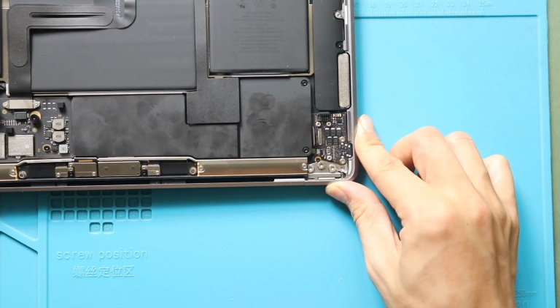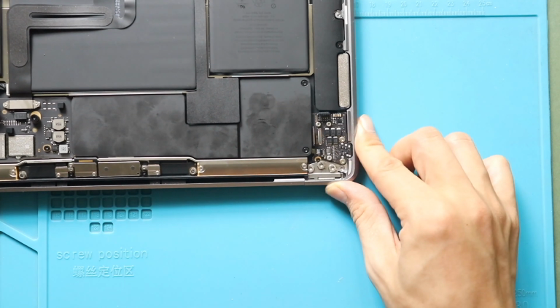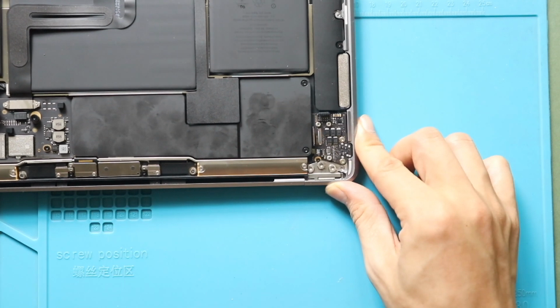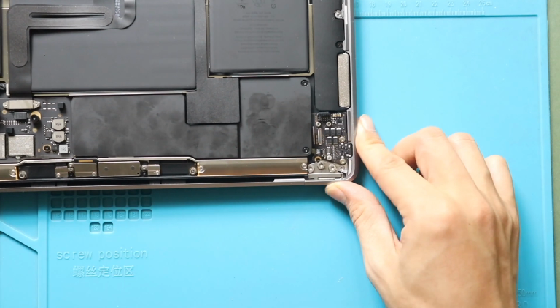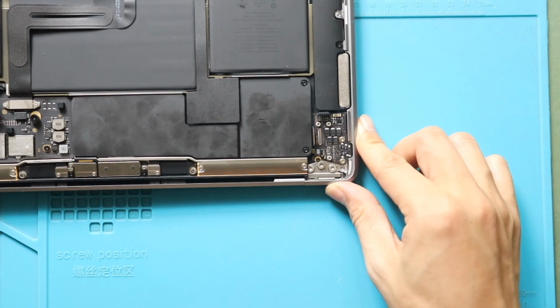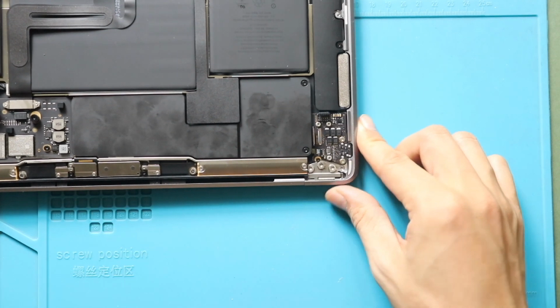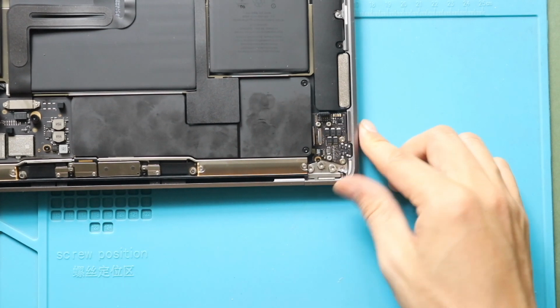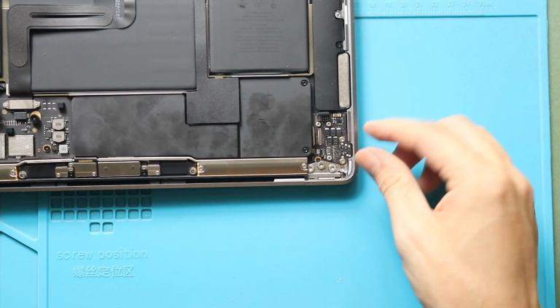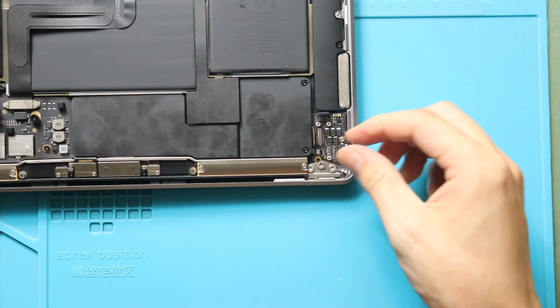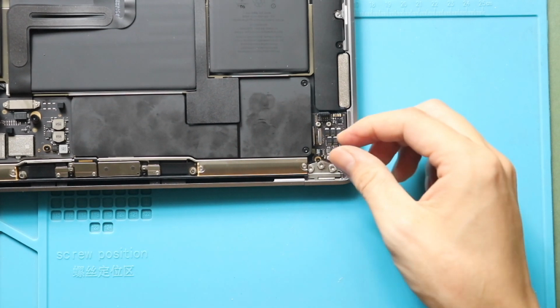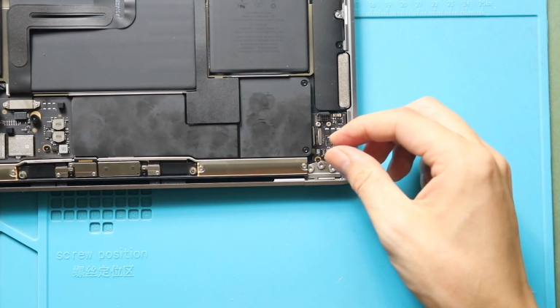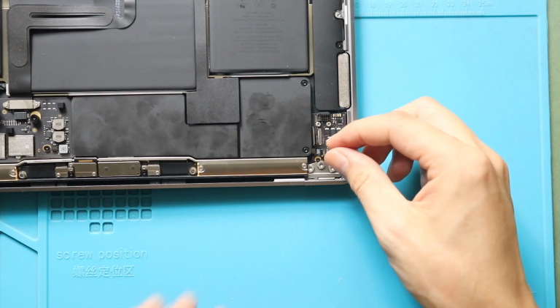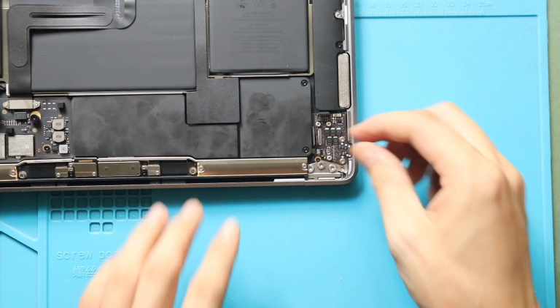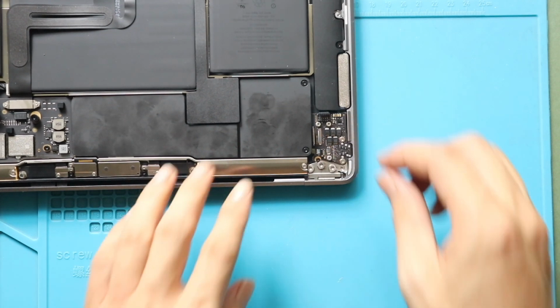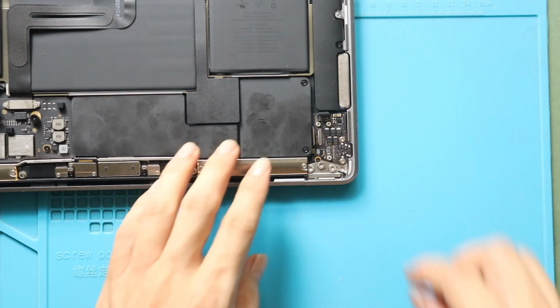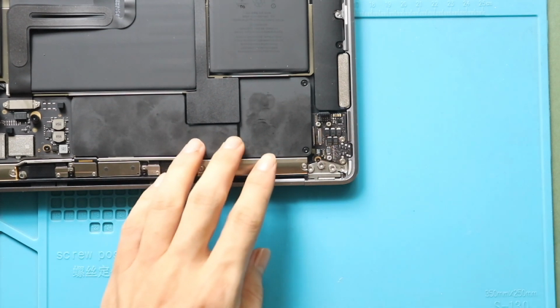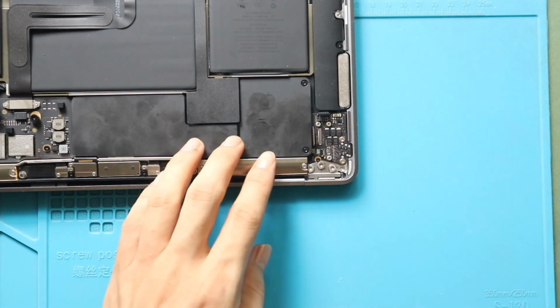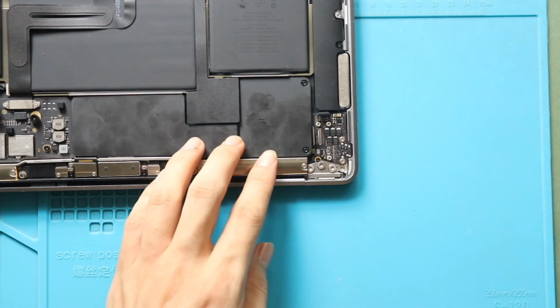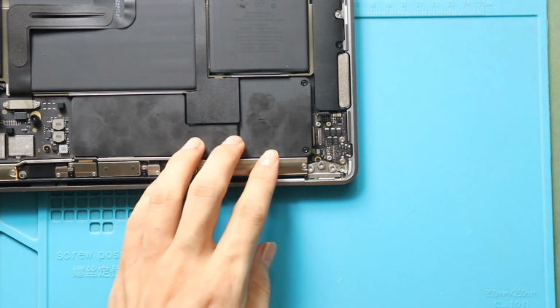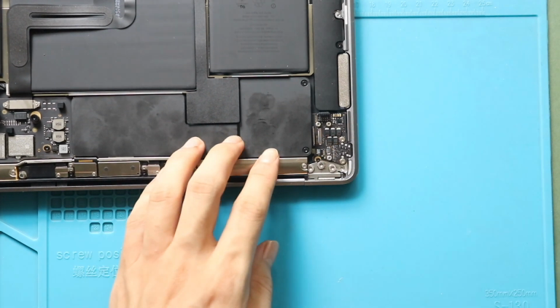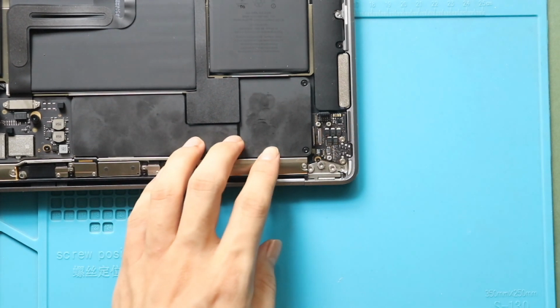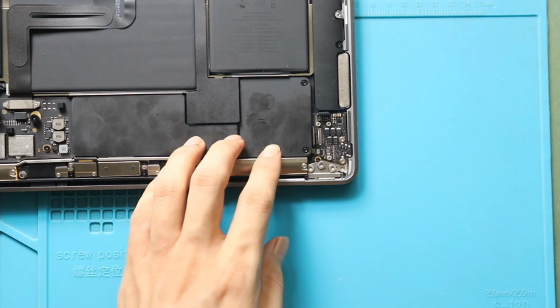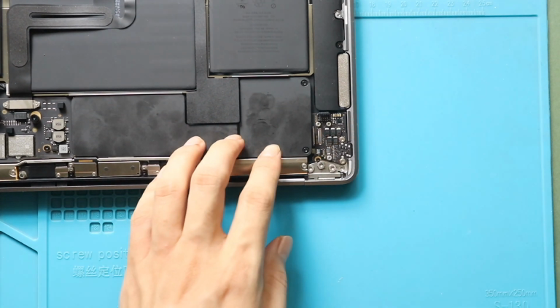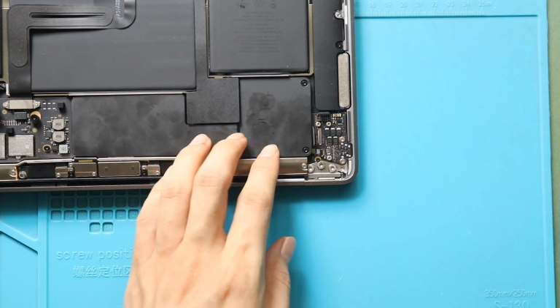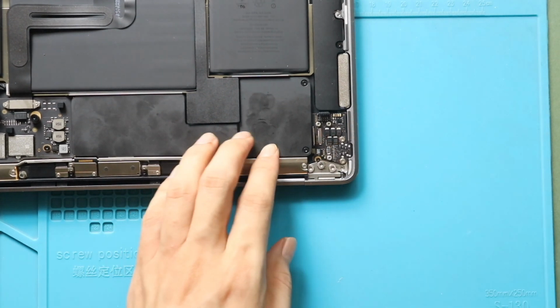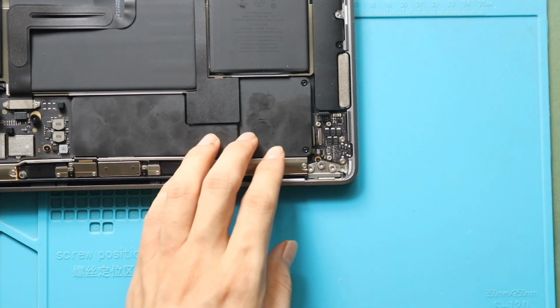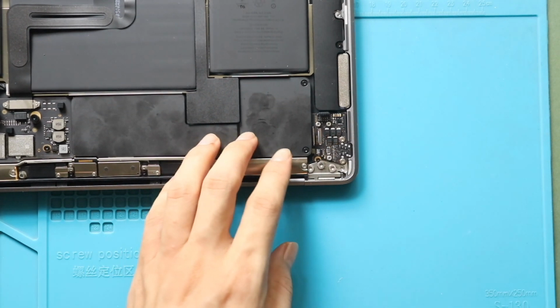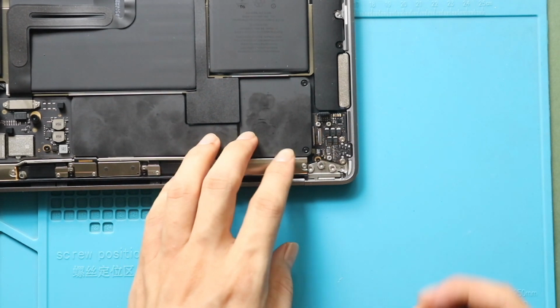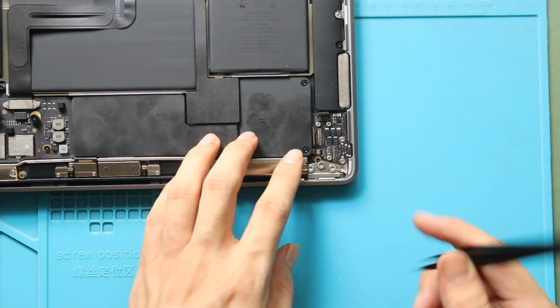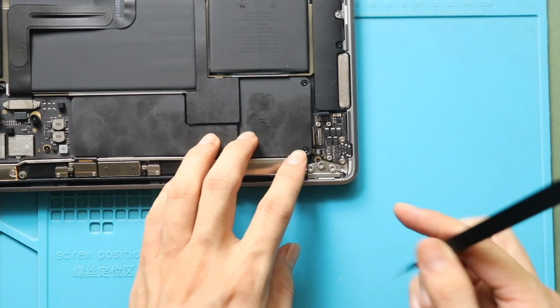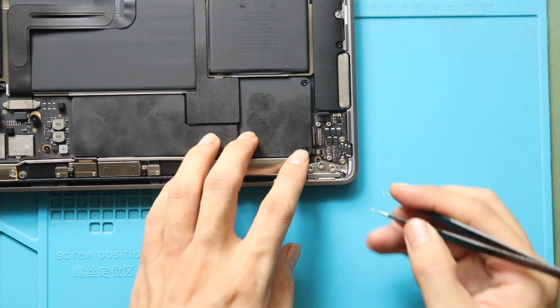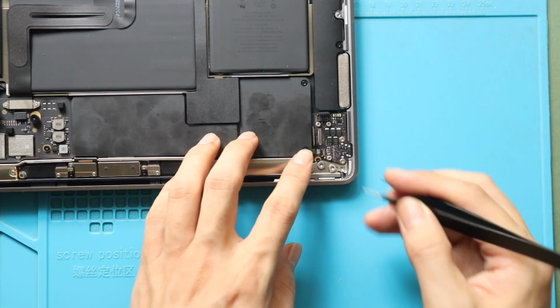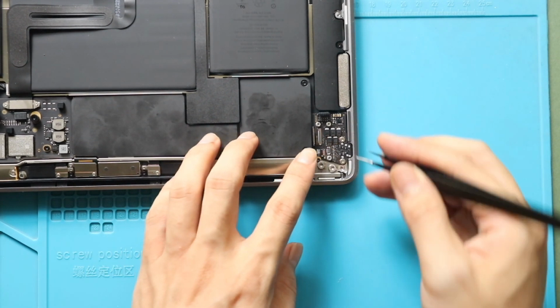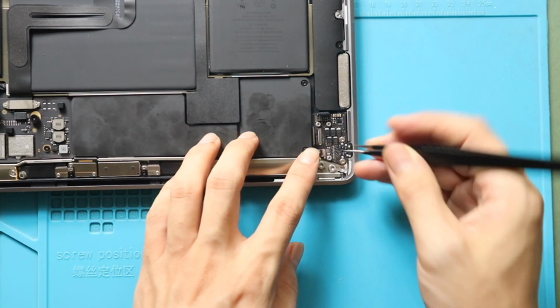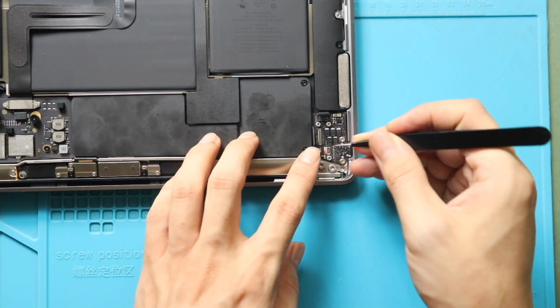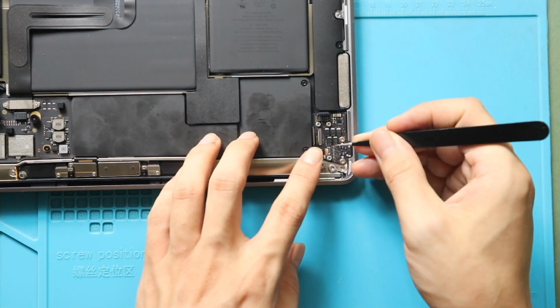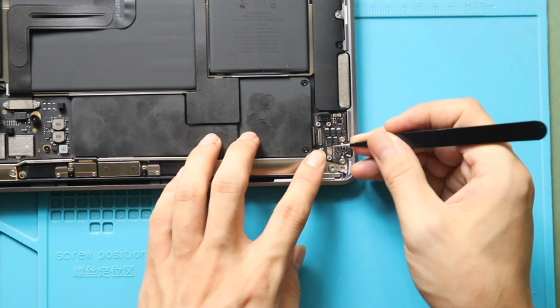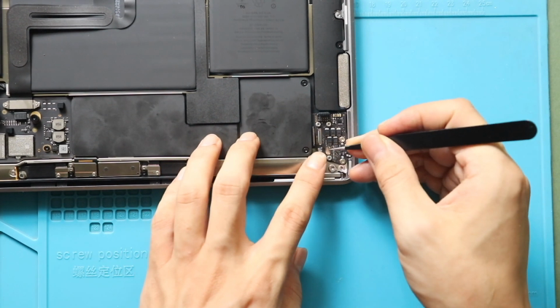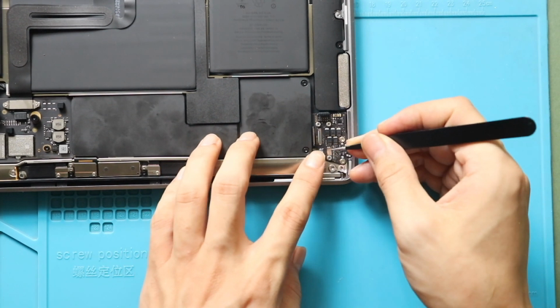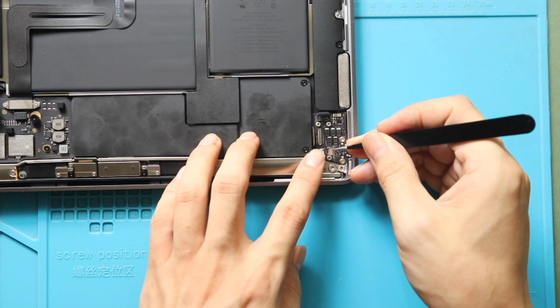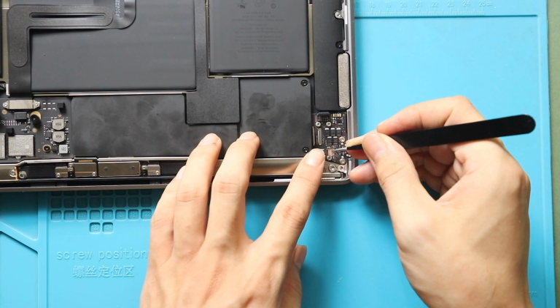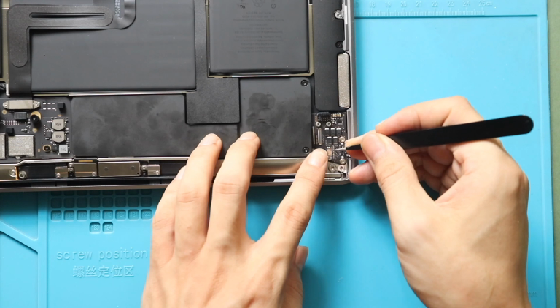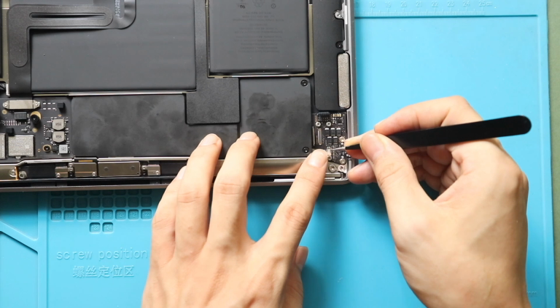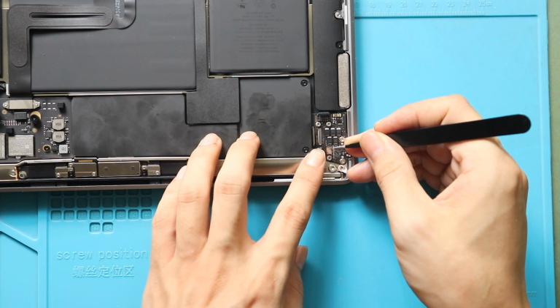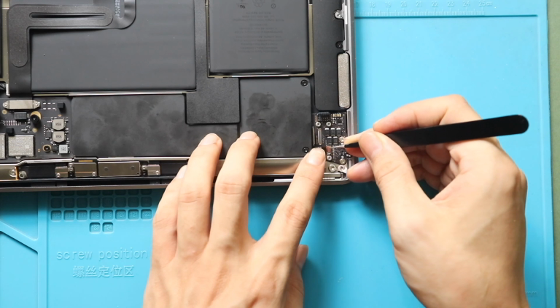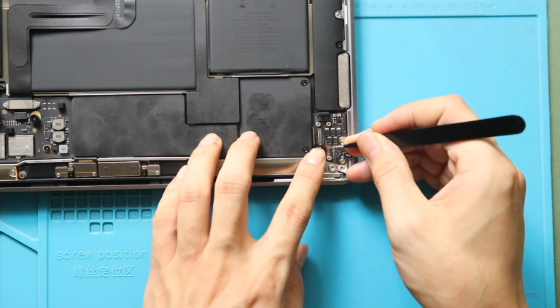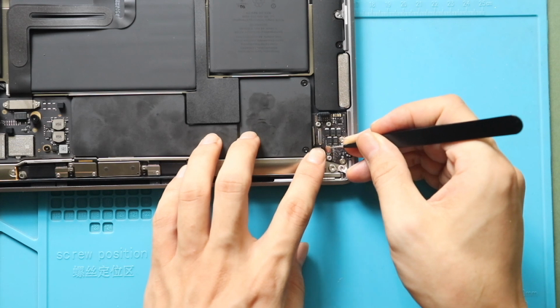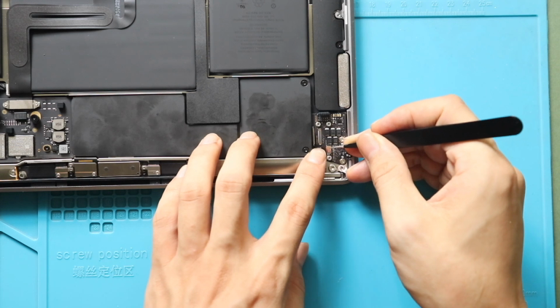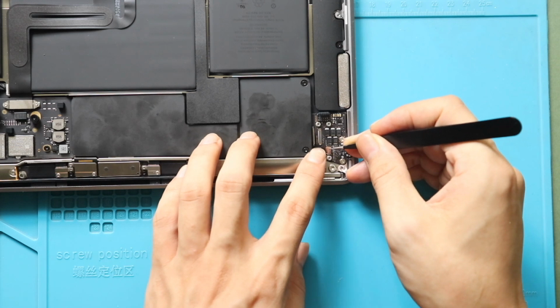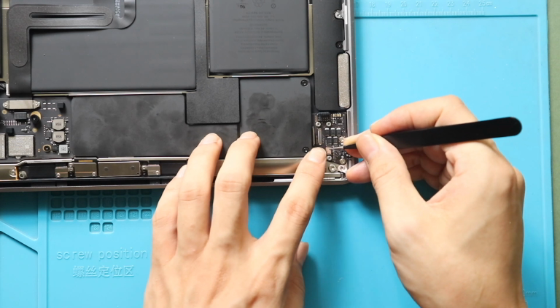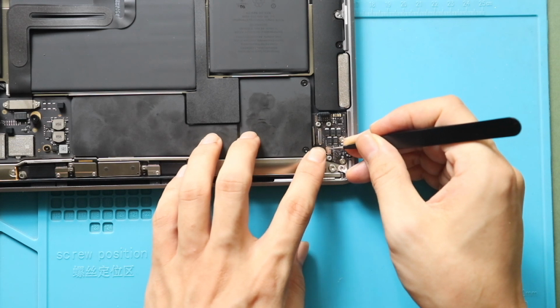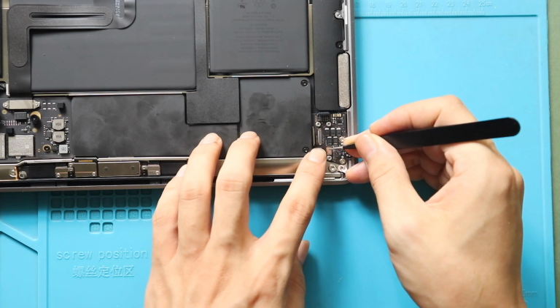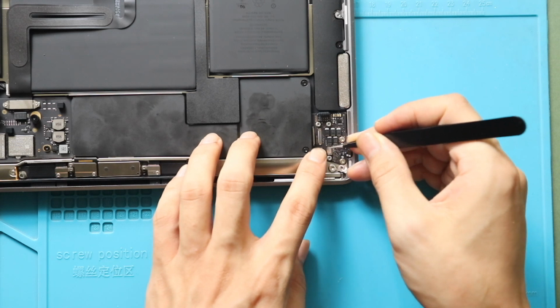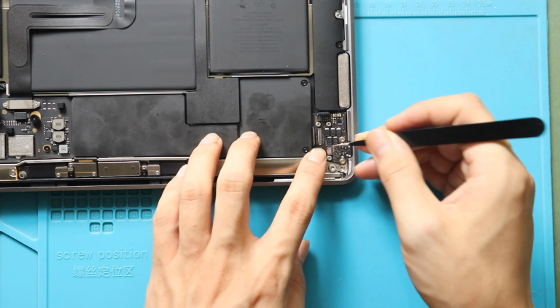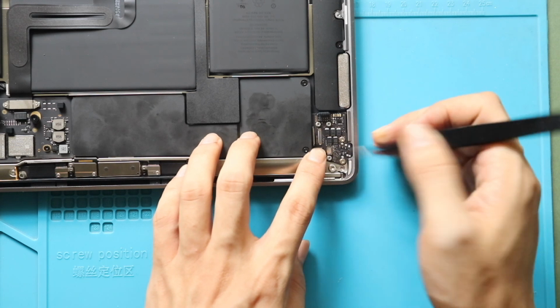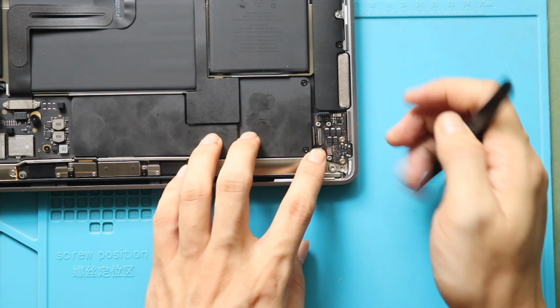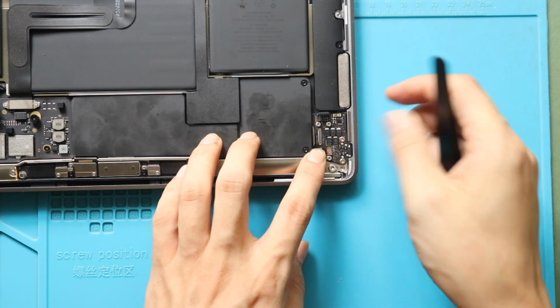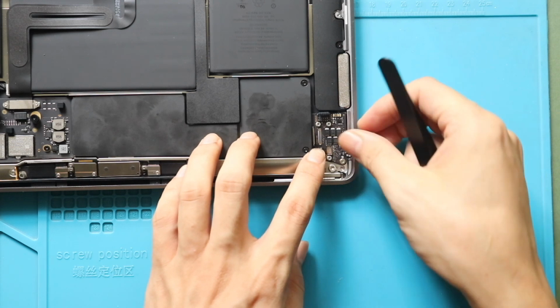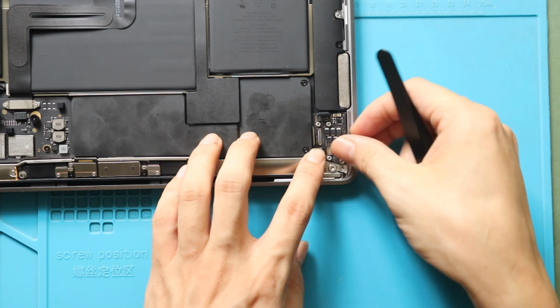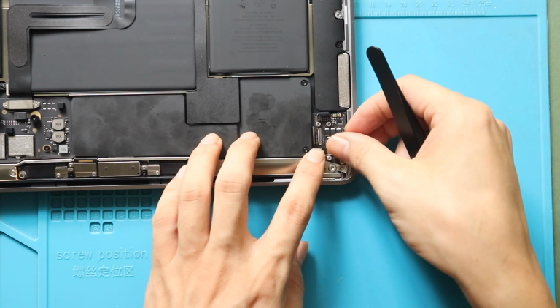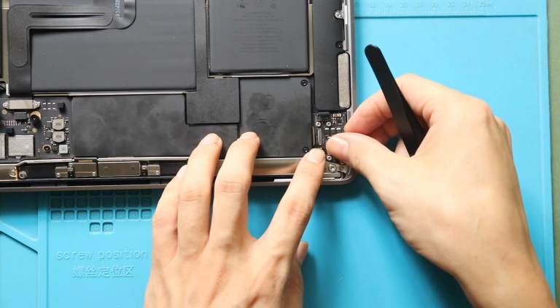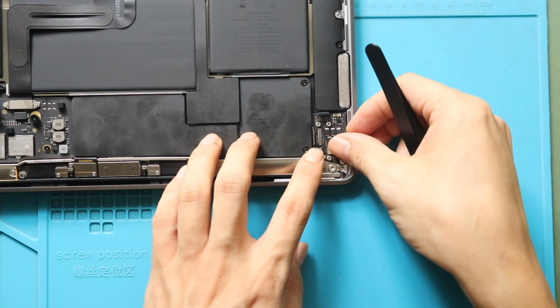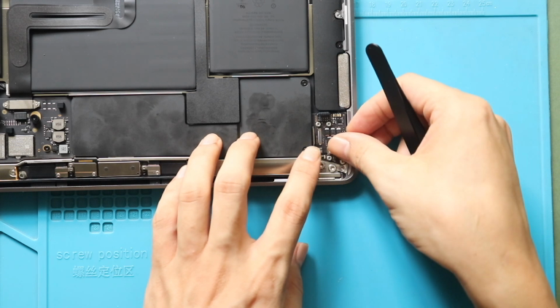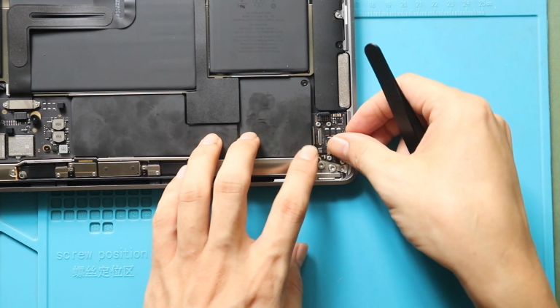Next, connect the two connectors and the plug to the board. And then, secure the bracket by adding the three screws.